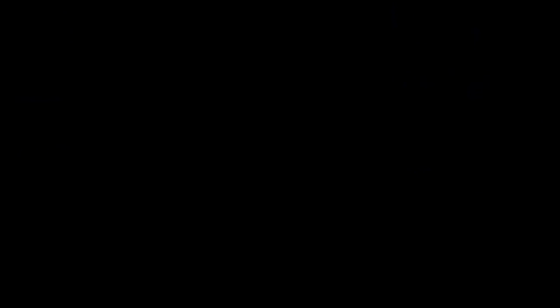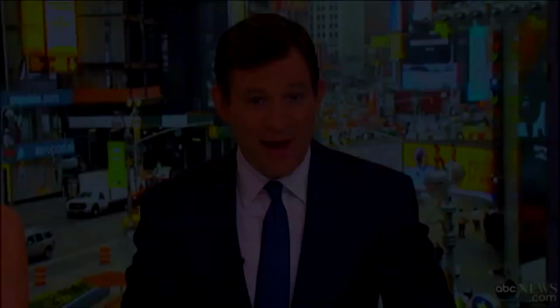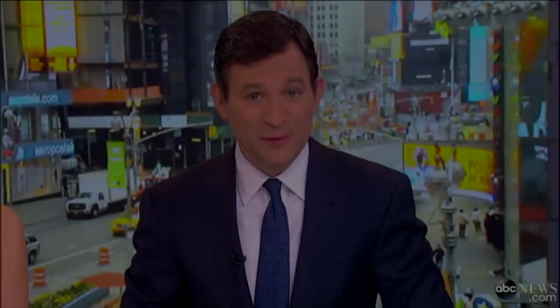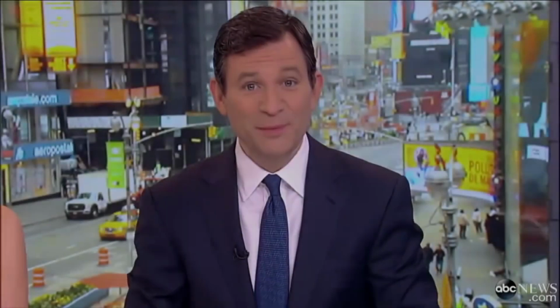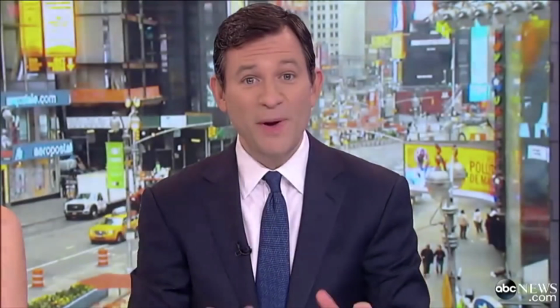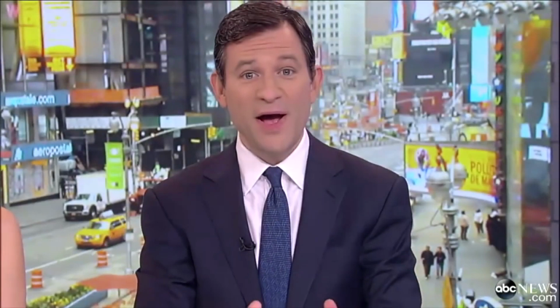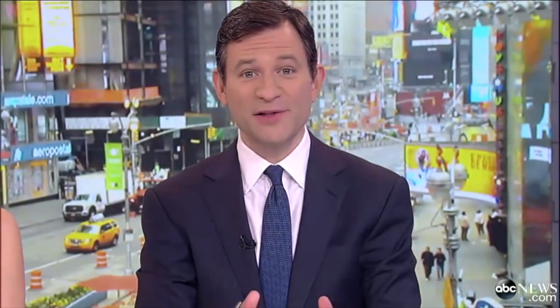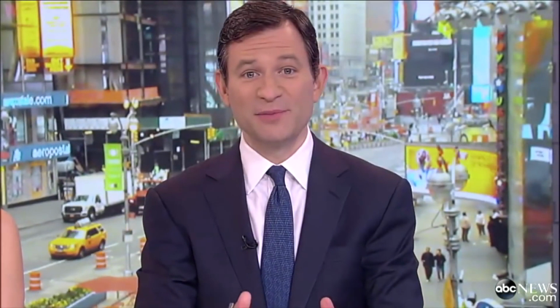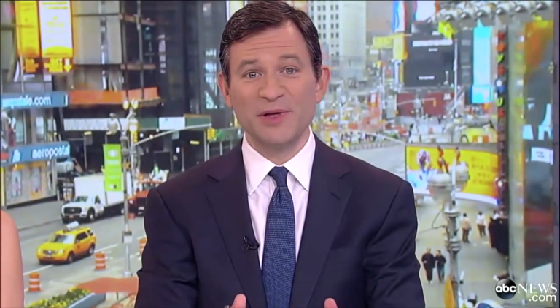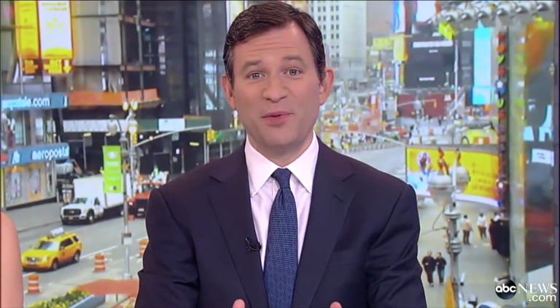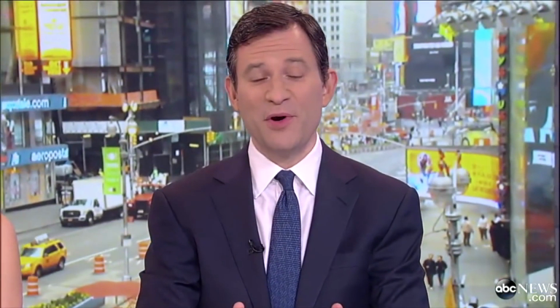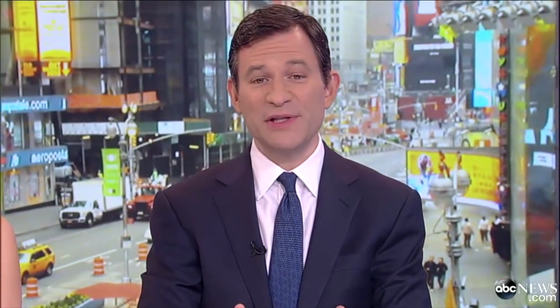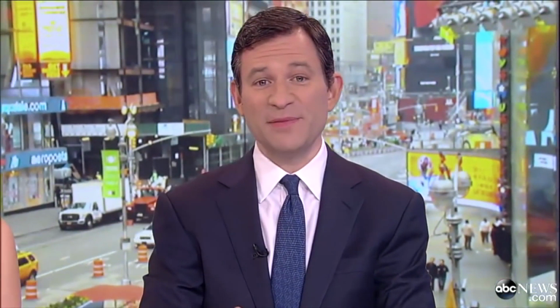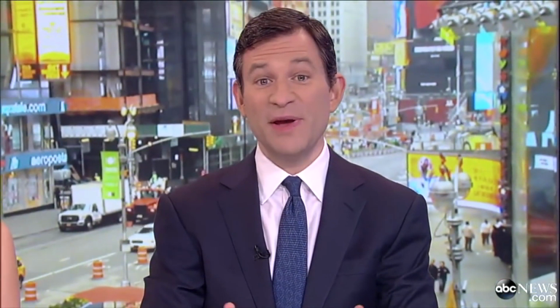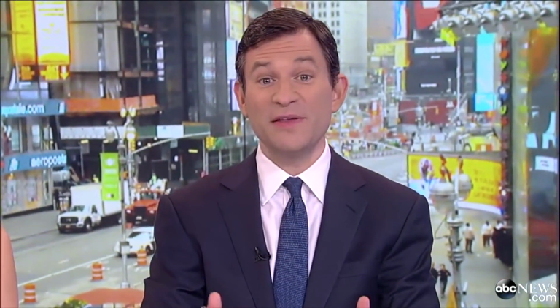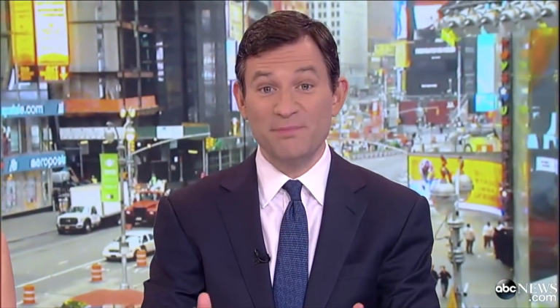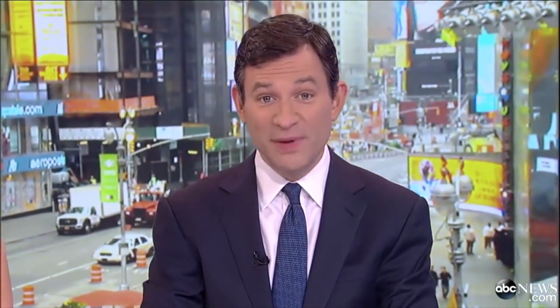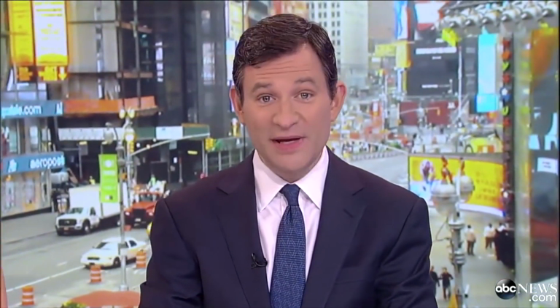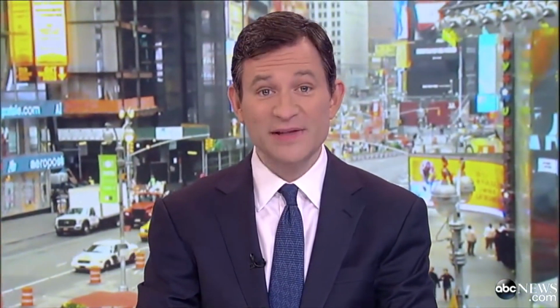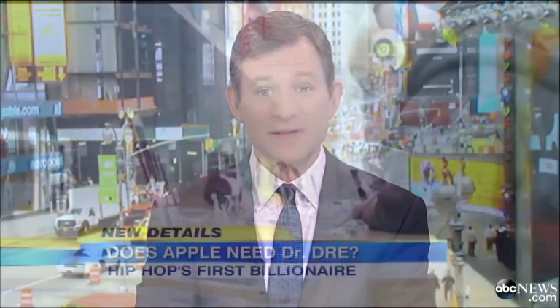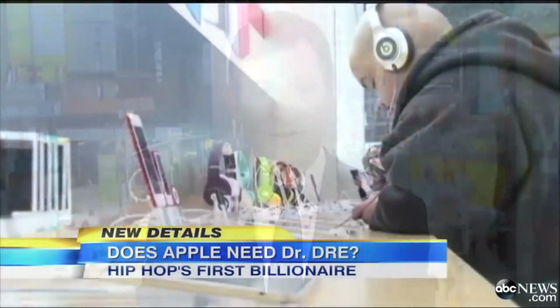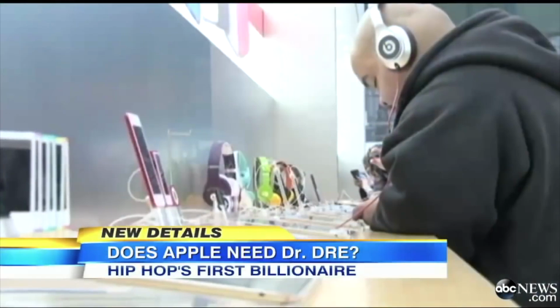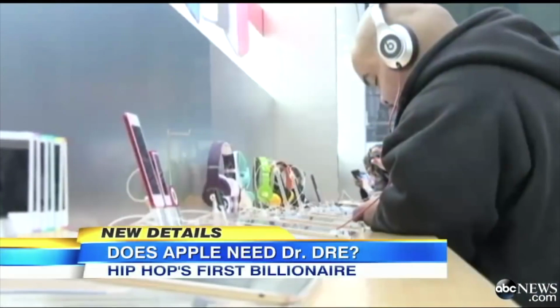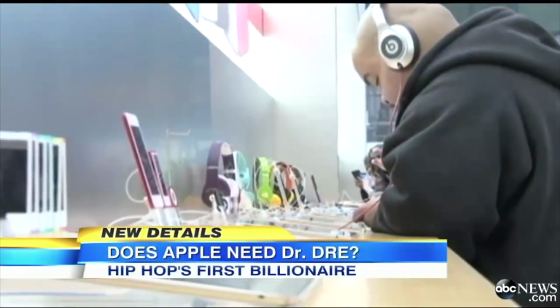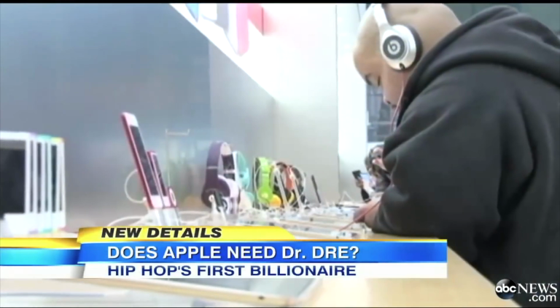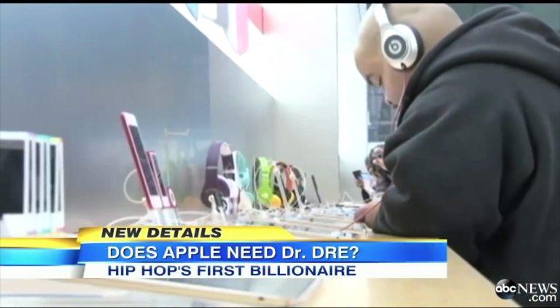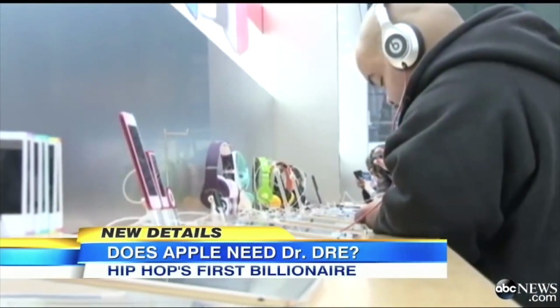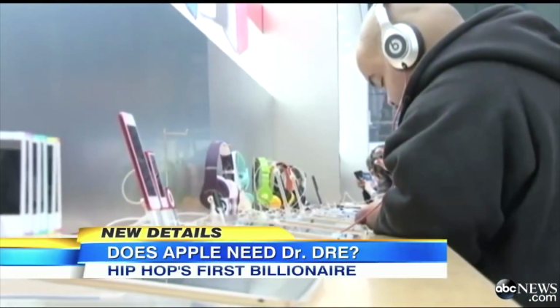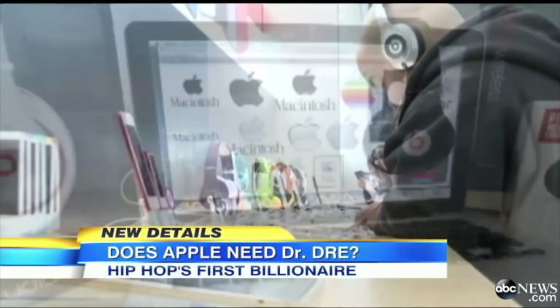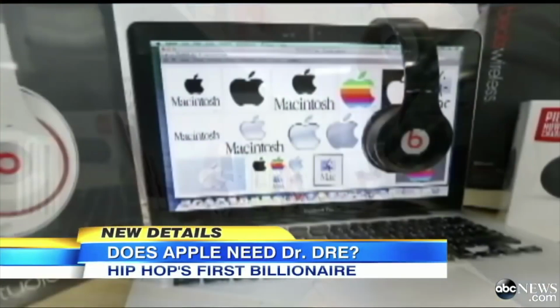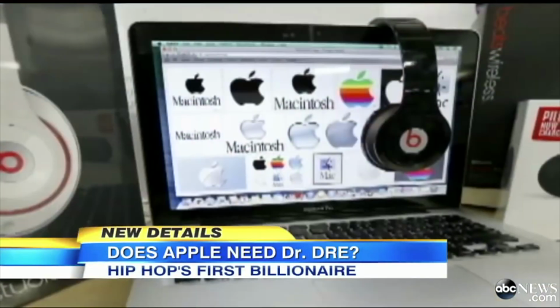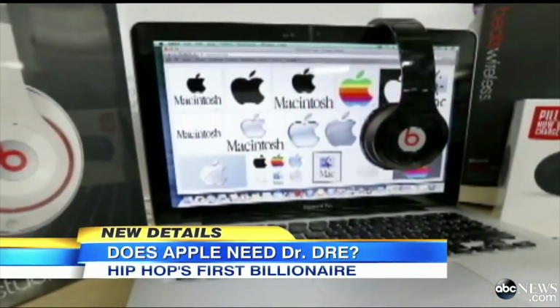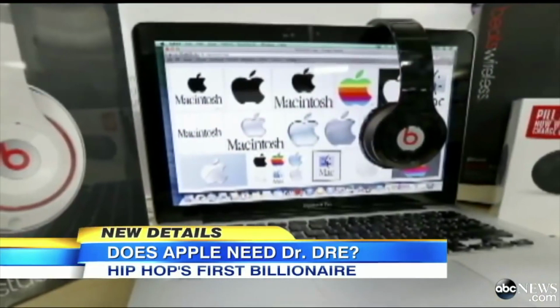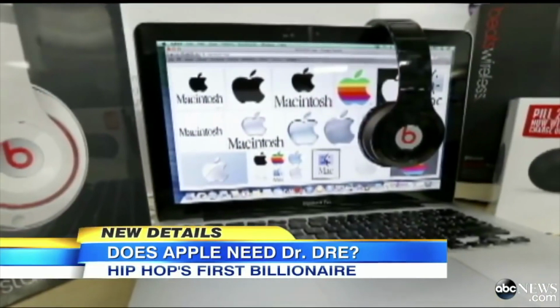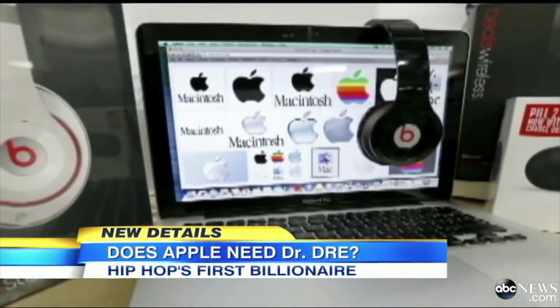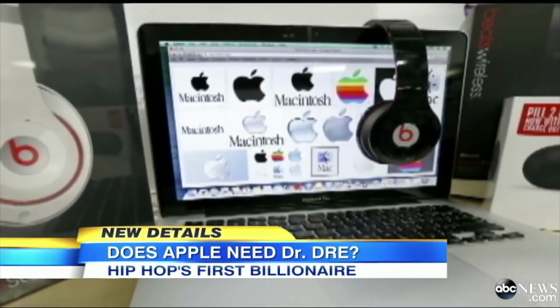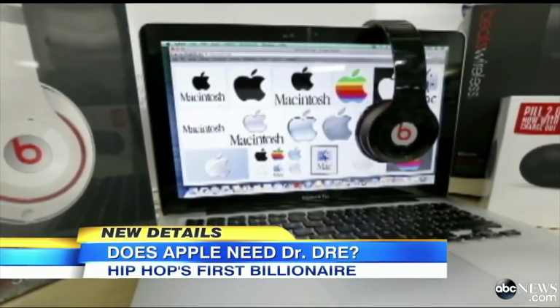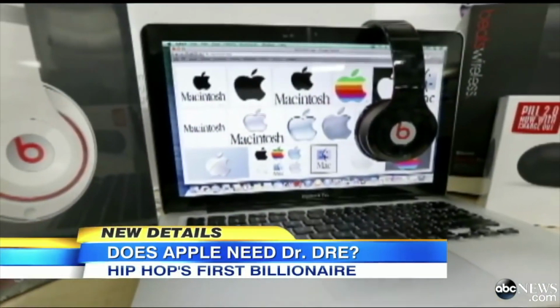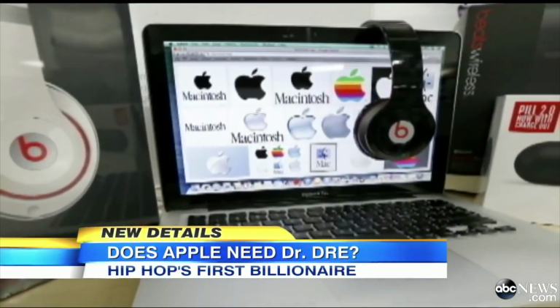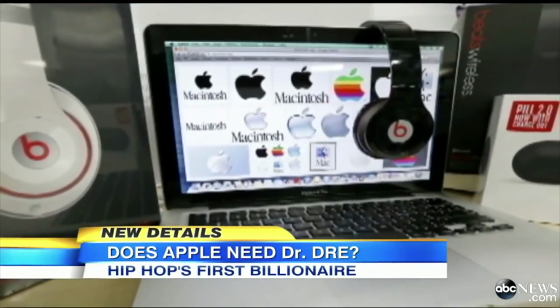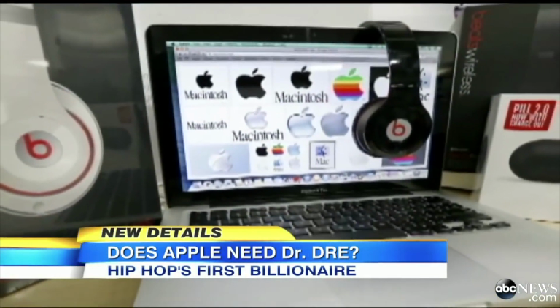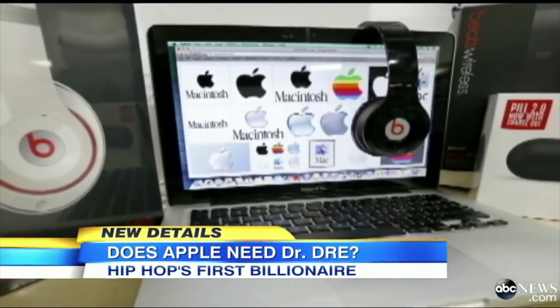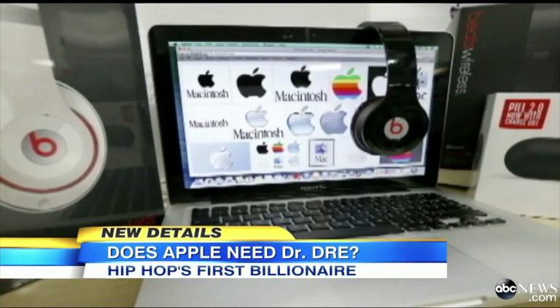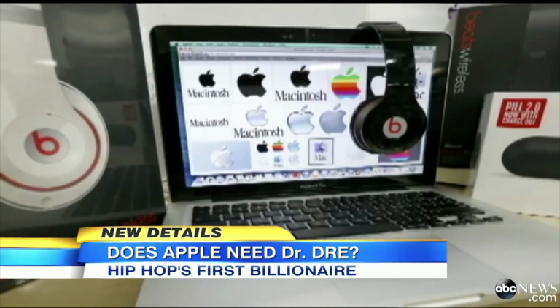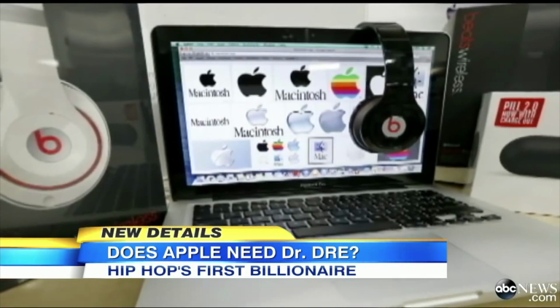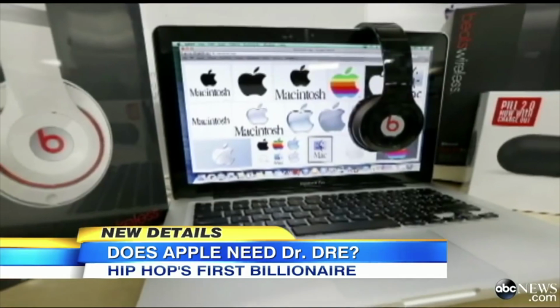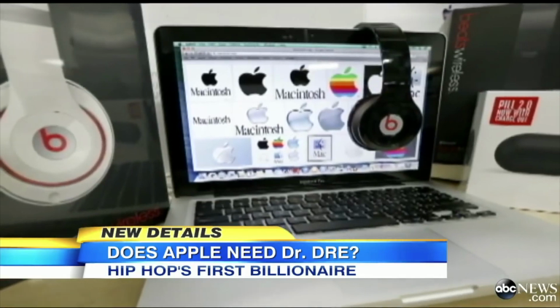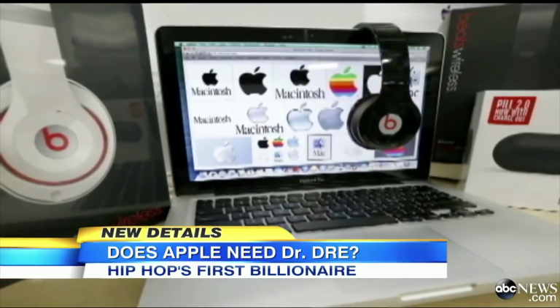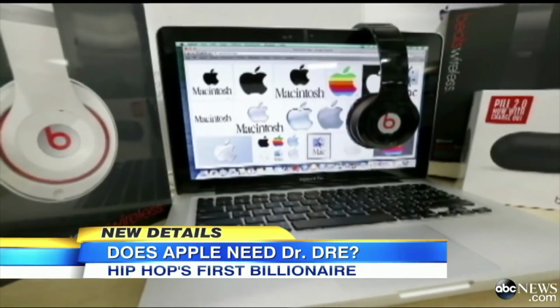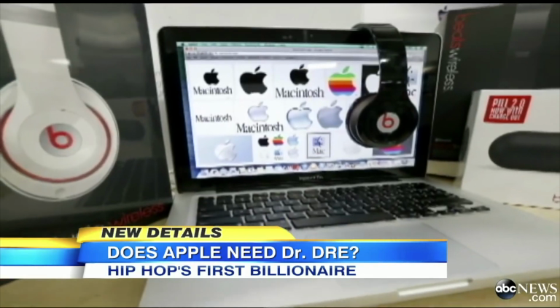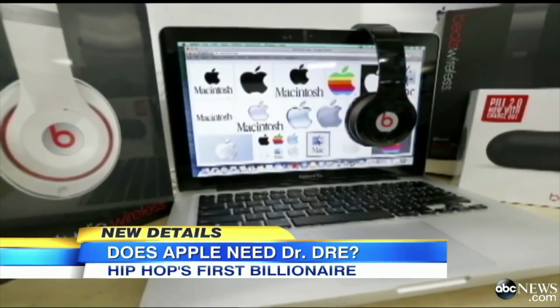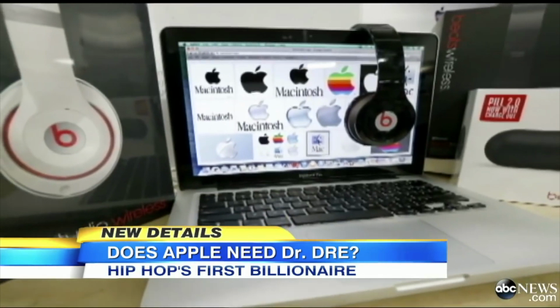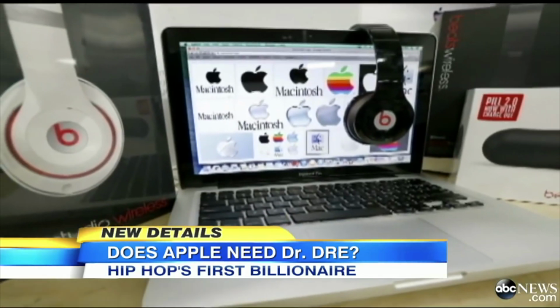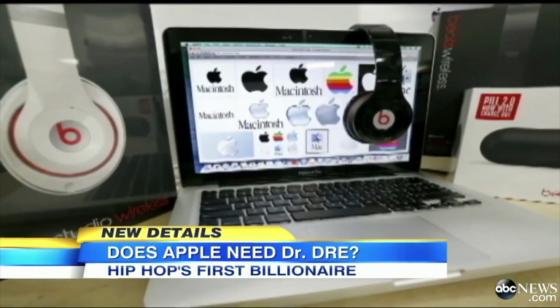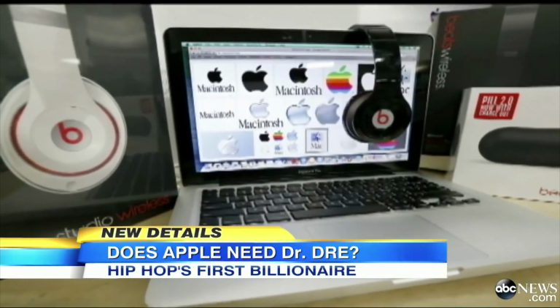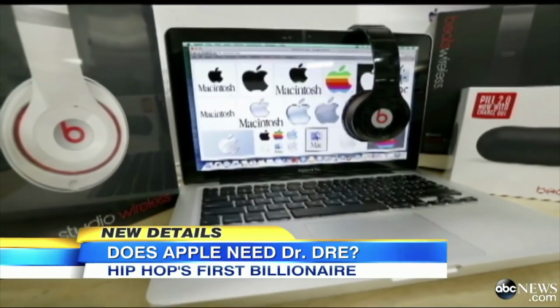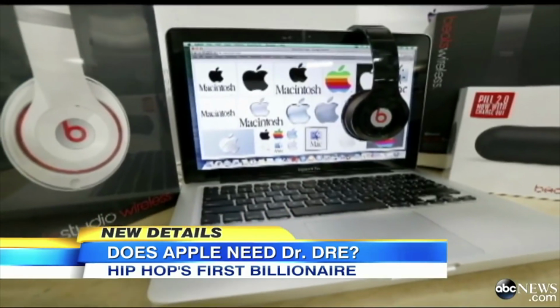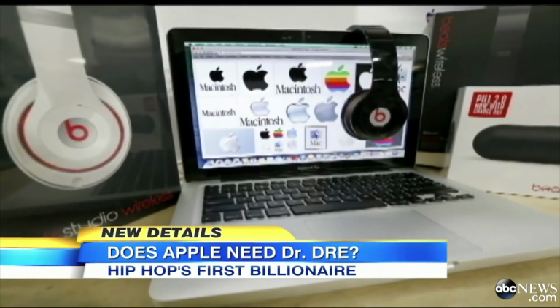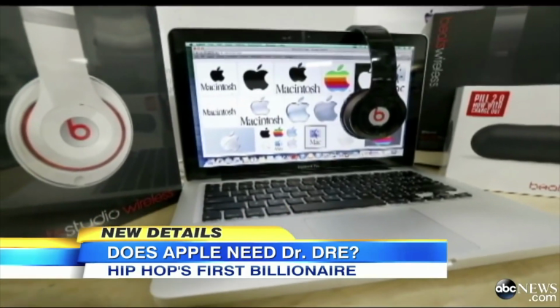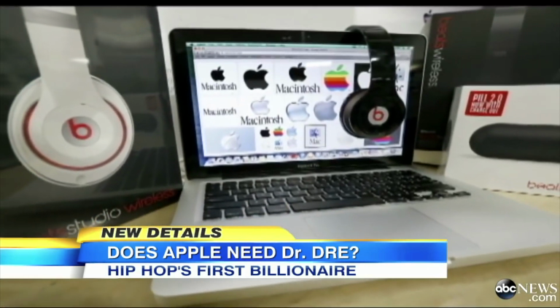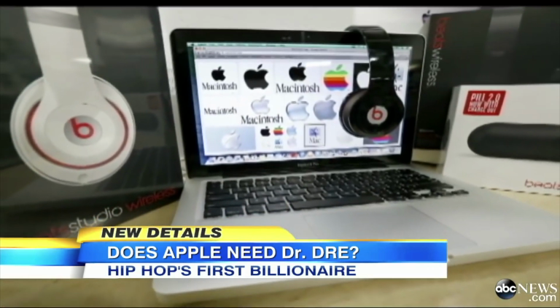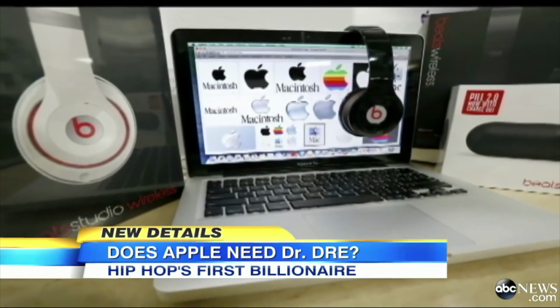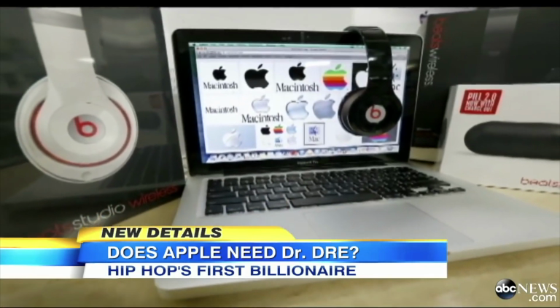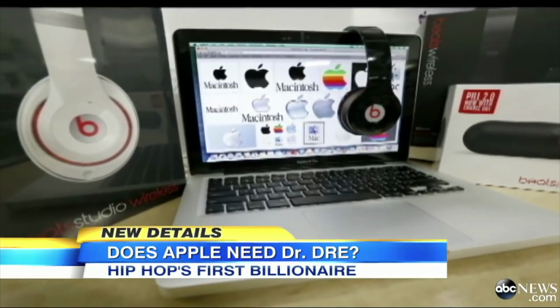Apple is possibly poised to make the biggest deal in its history, and in the process, create what could be hip-hop's first billionaire.